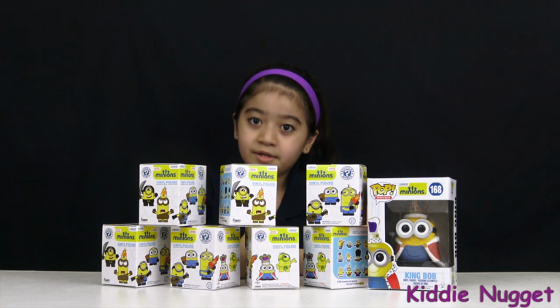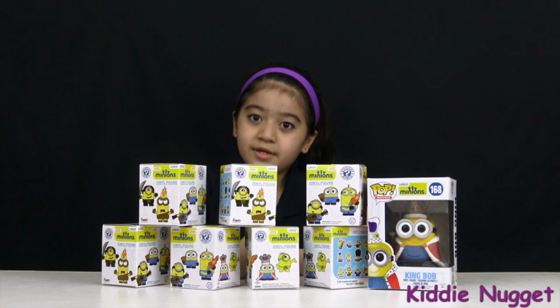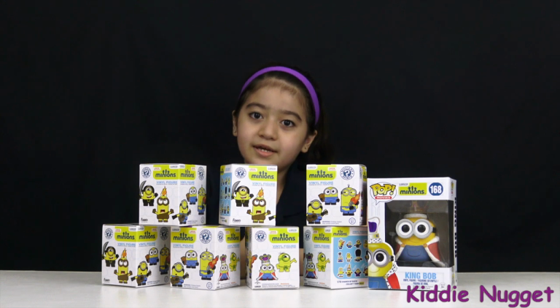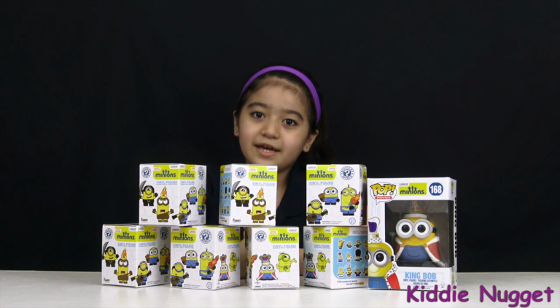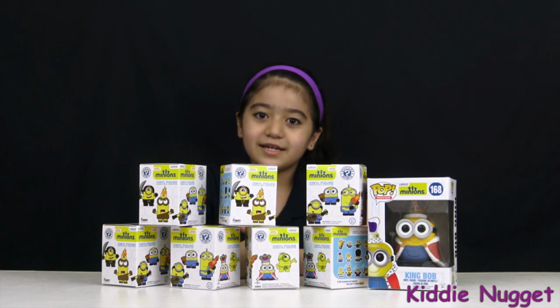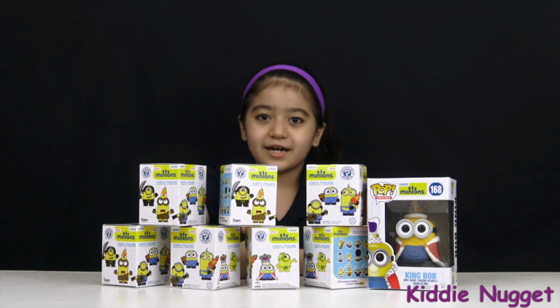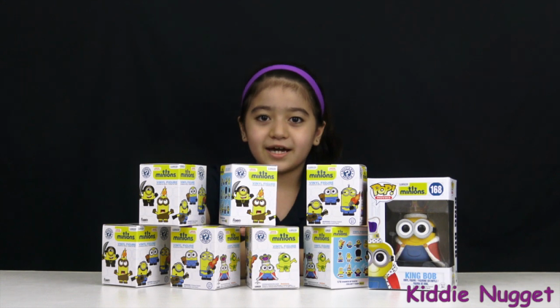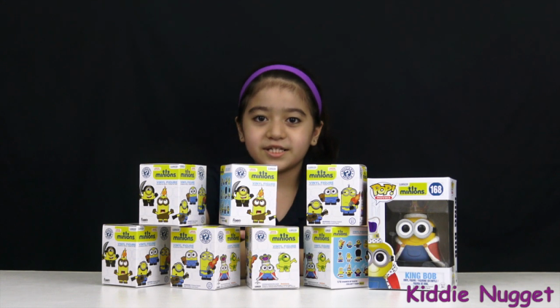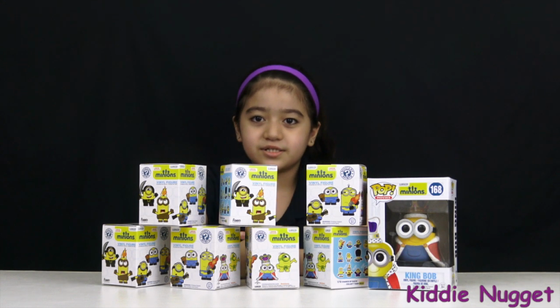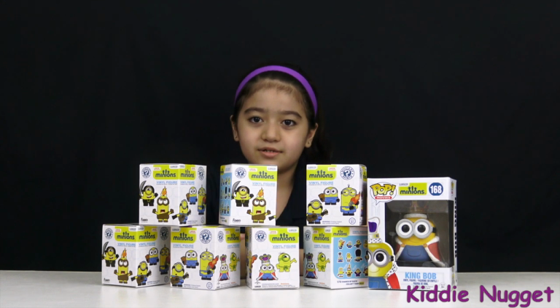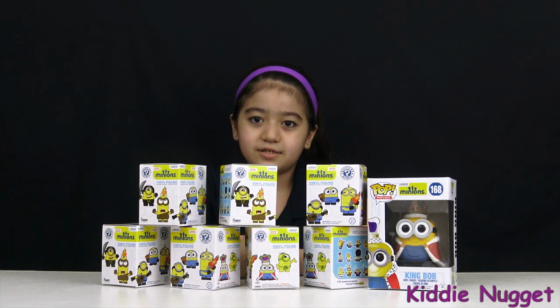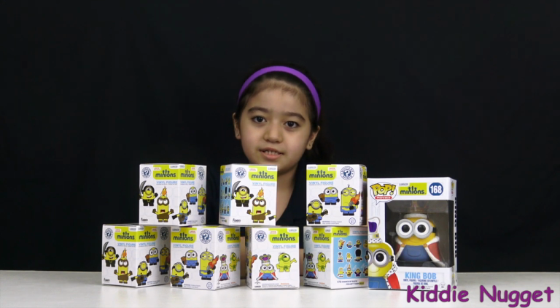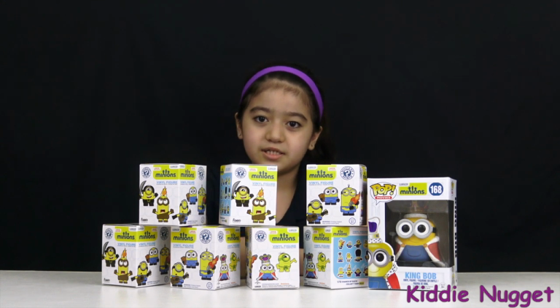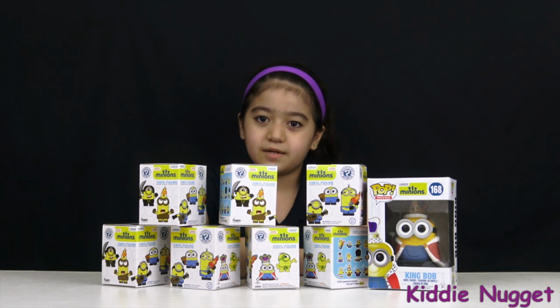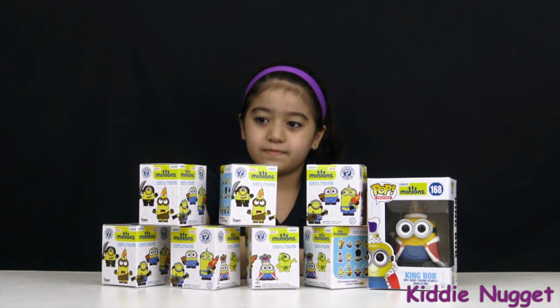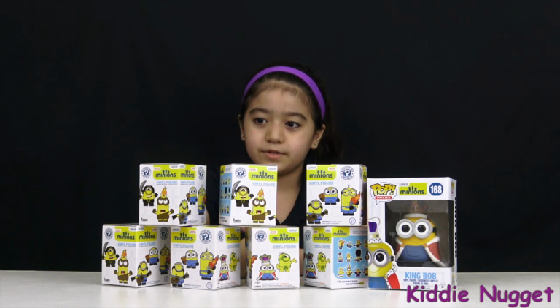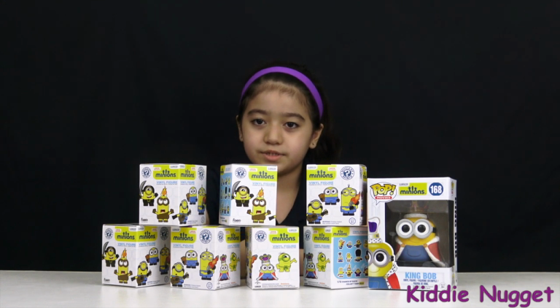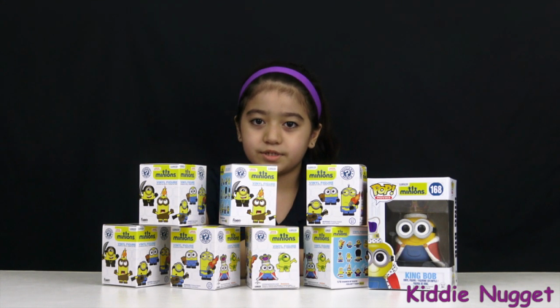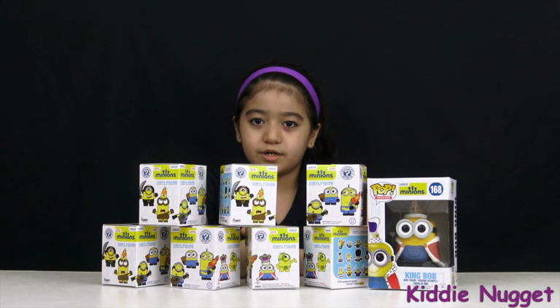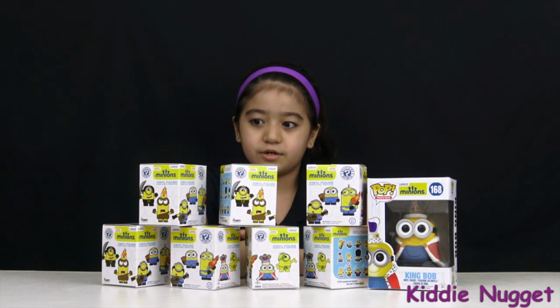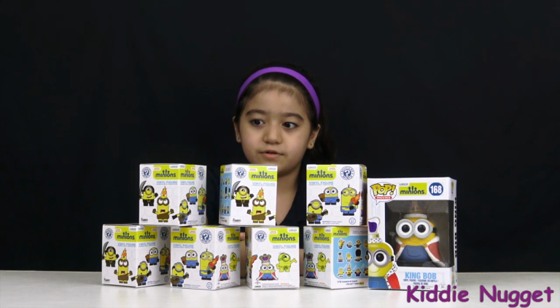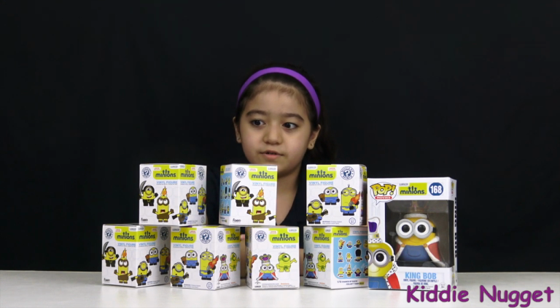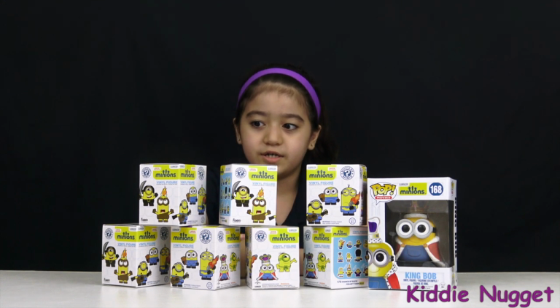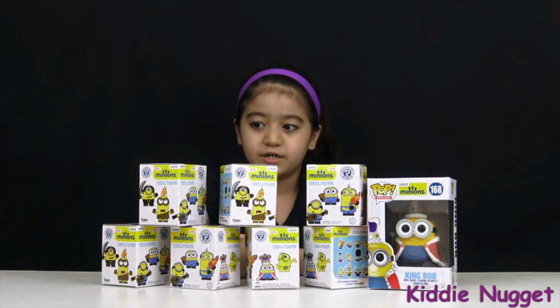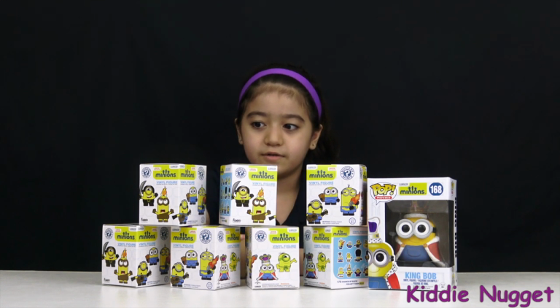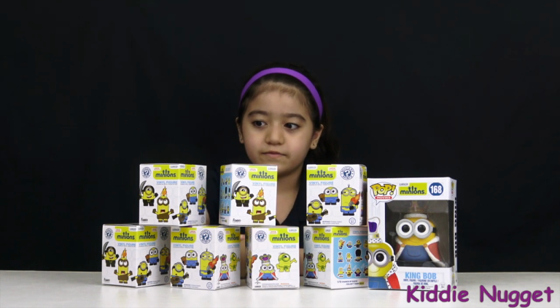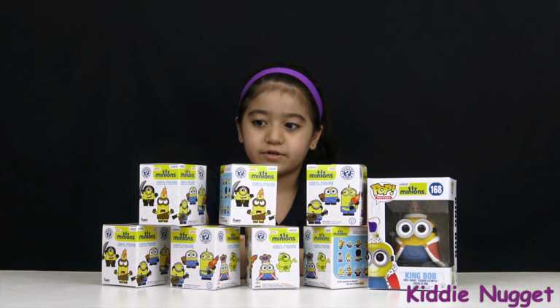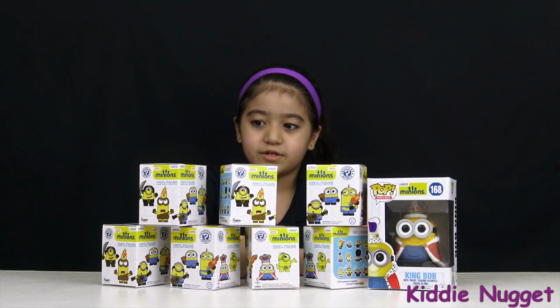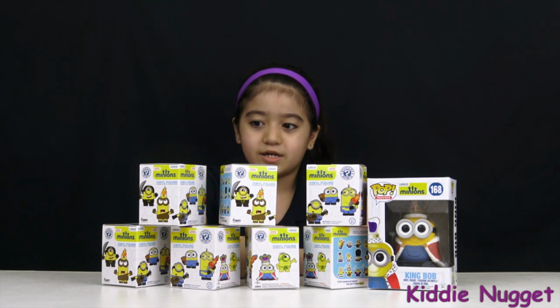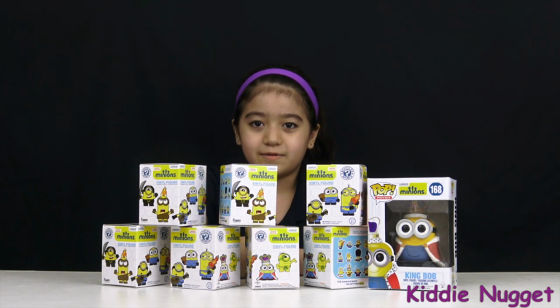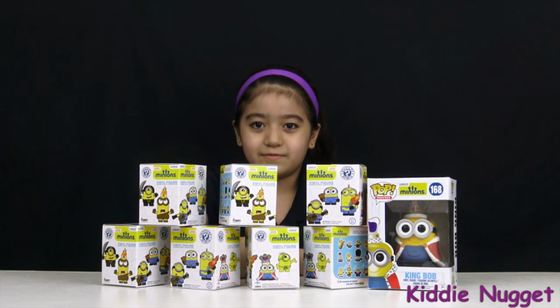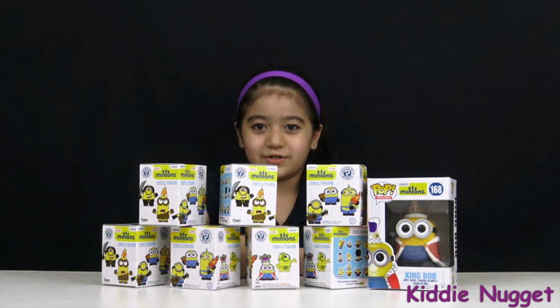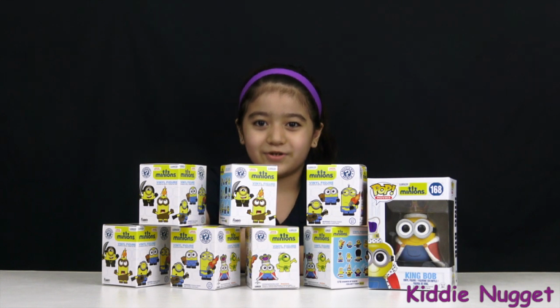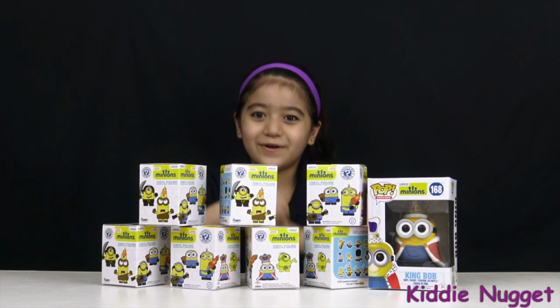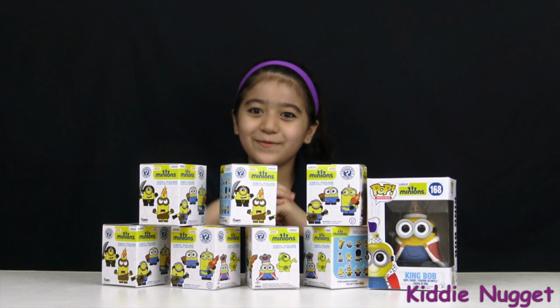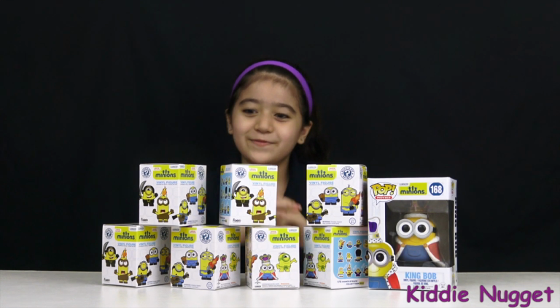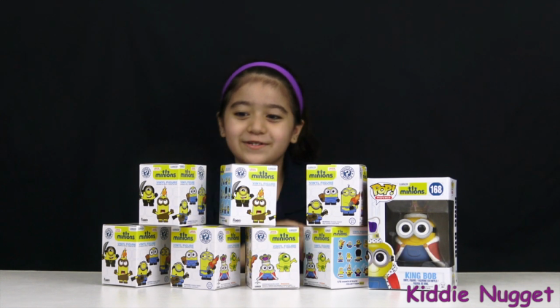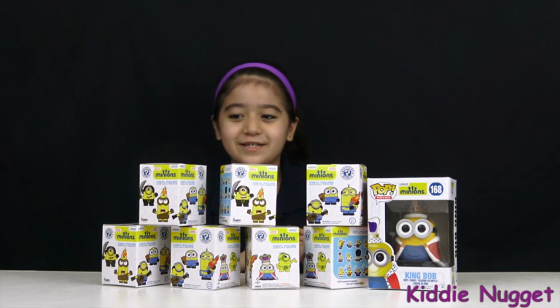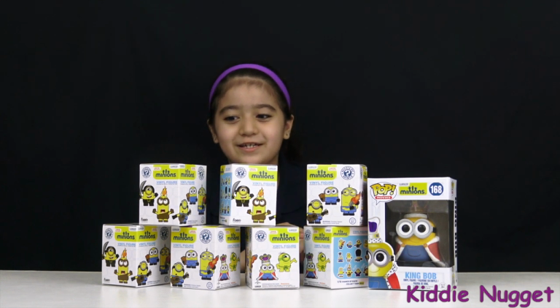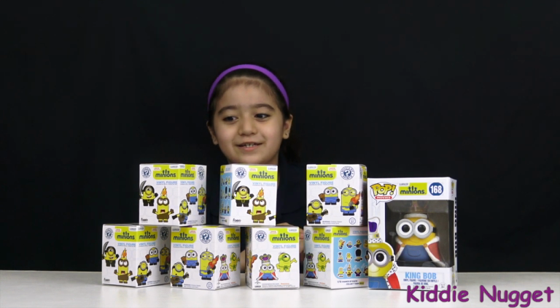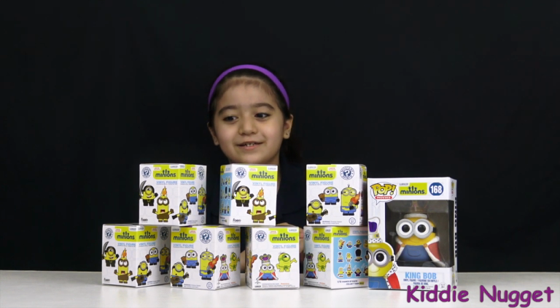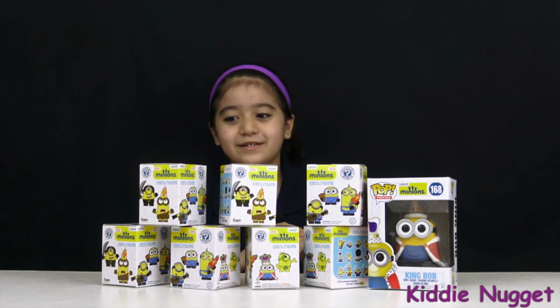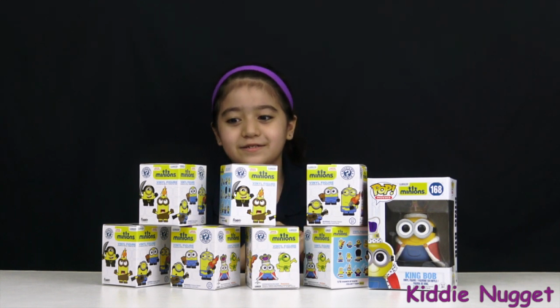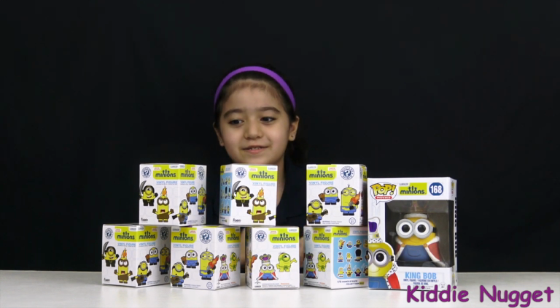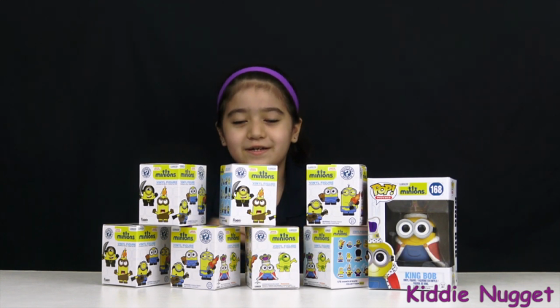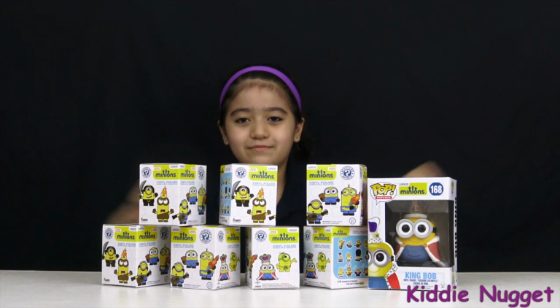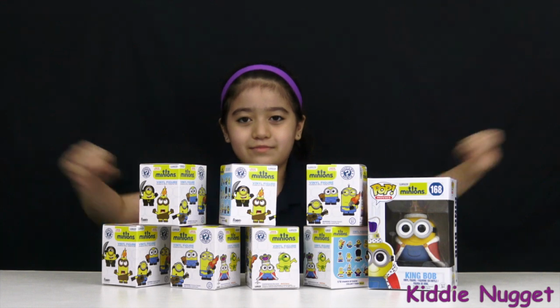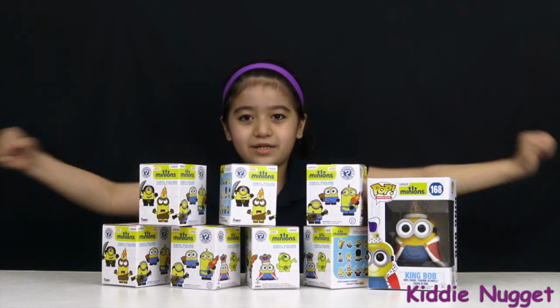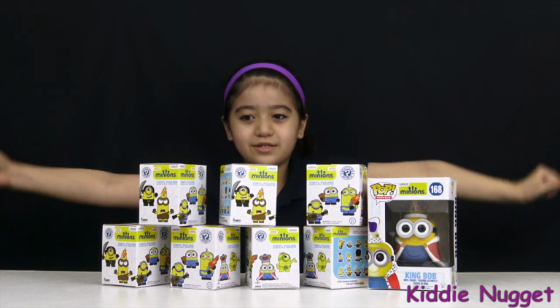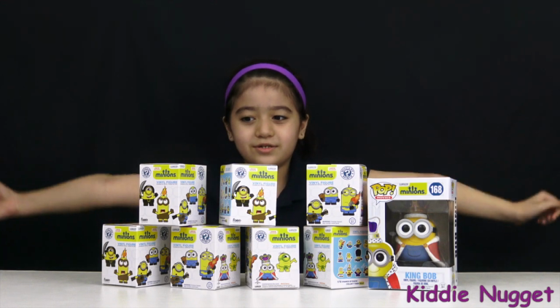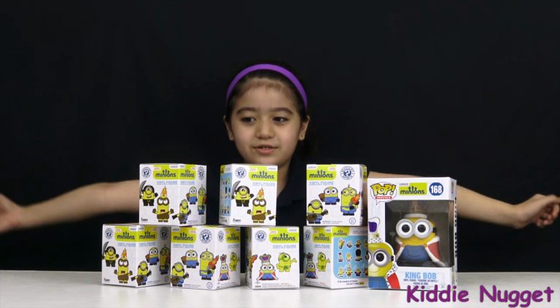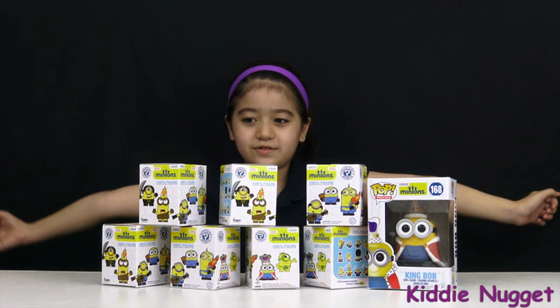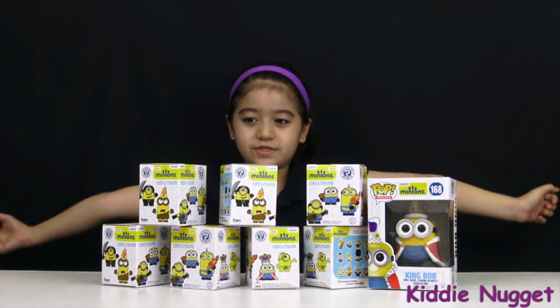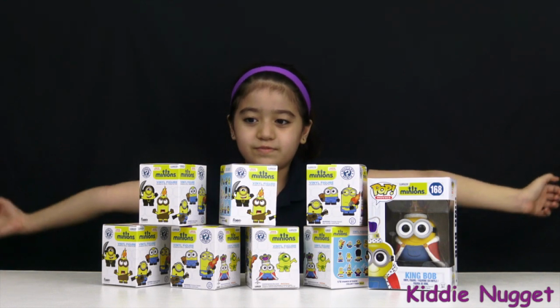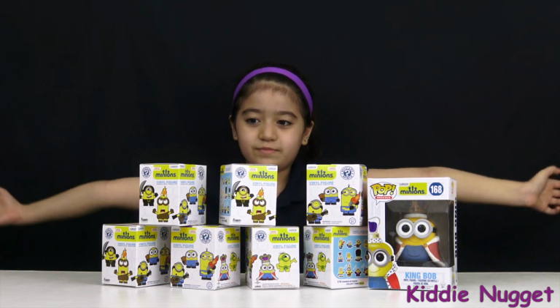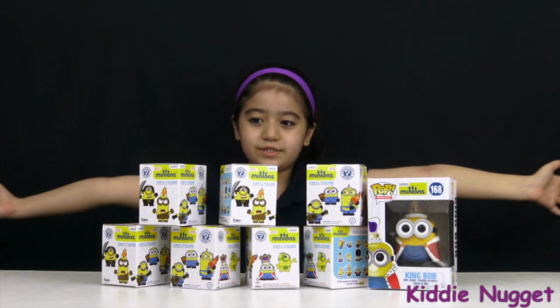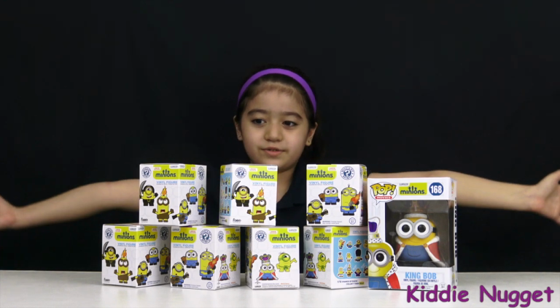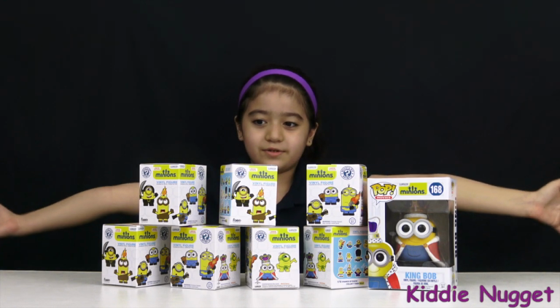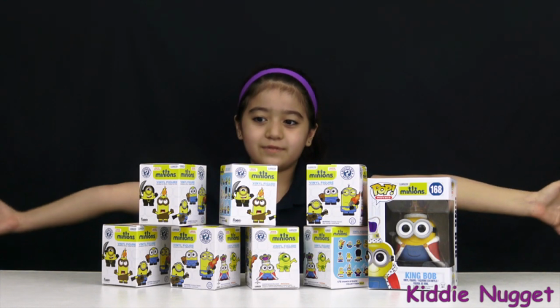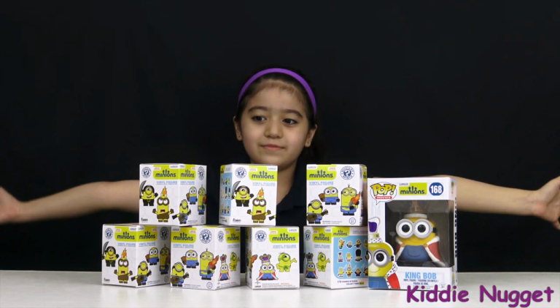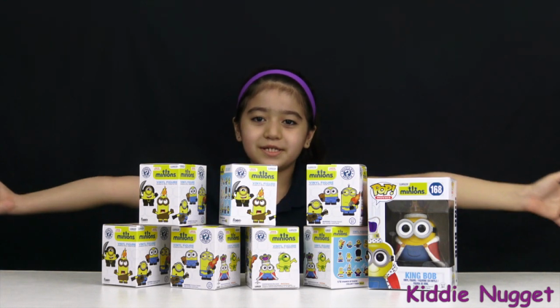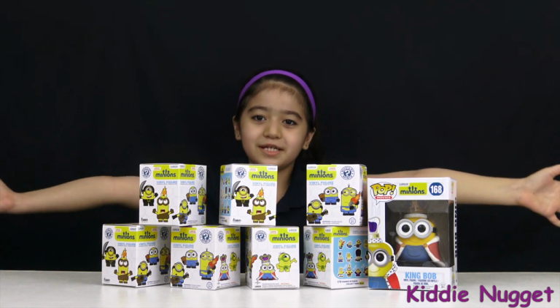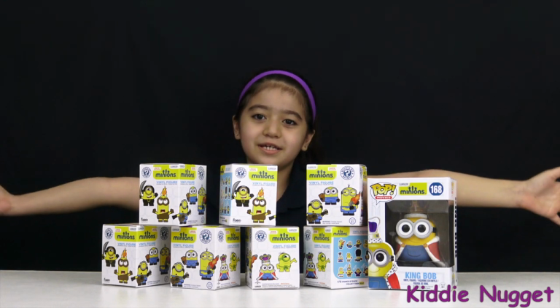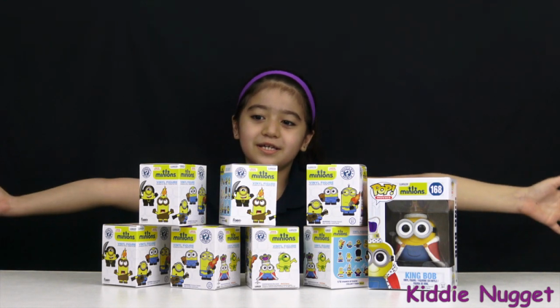Hey guys, on this episode we're going to be opening the Minions Mystery Minis!